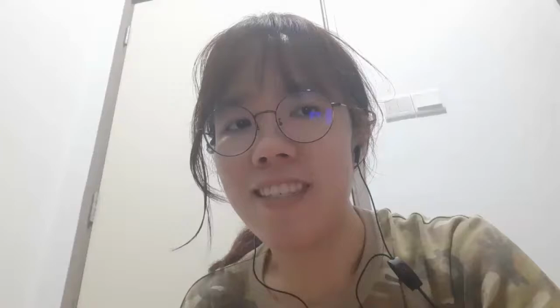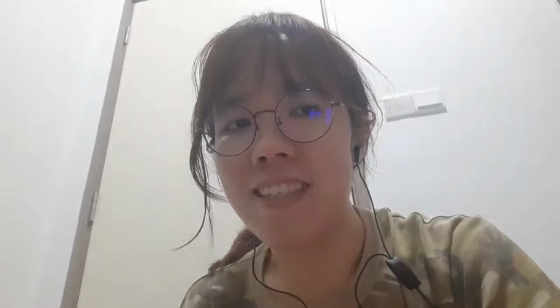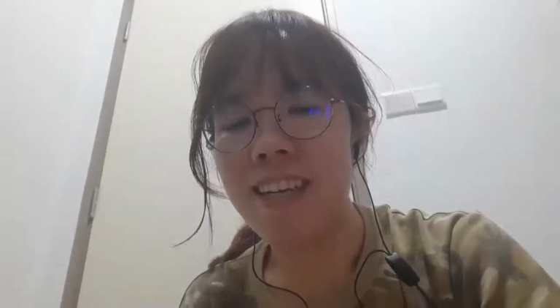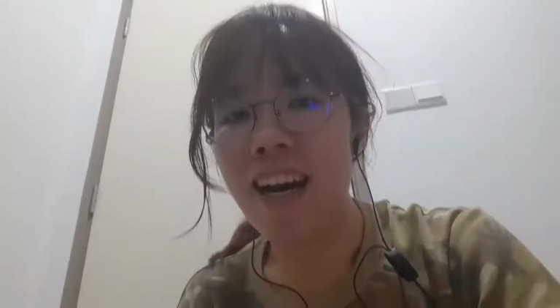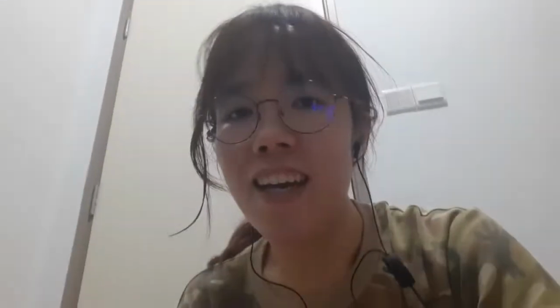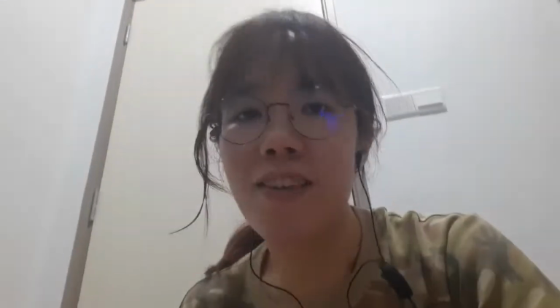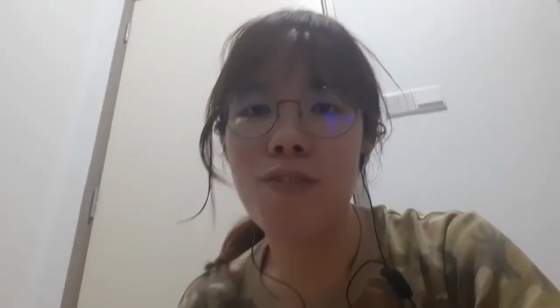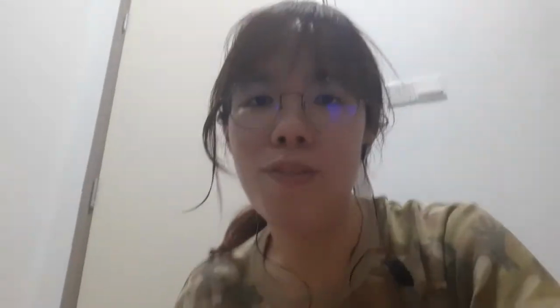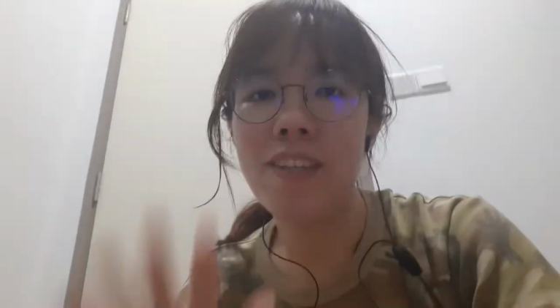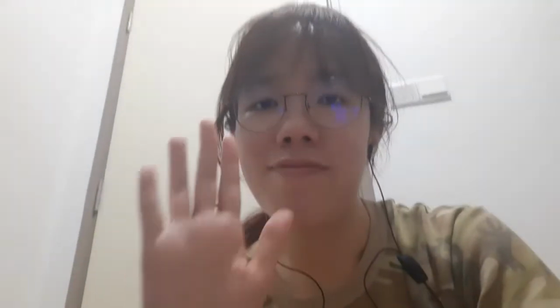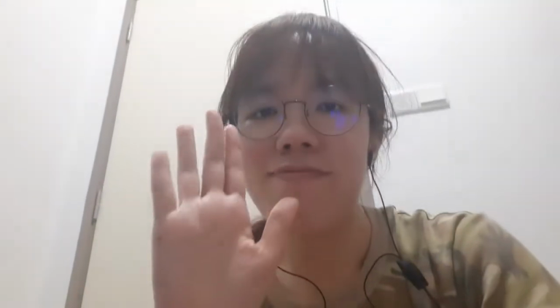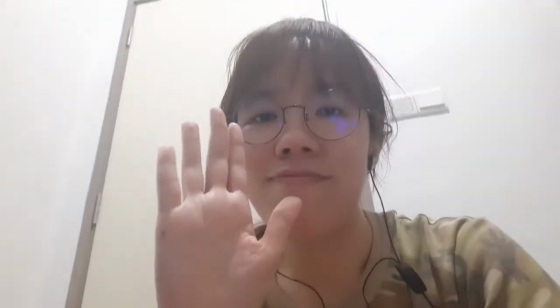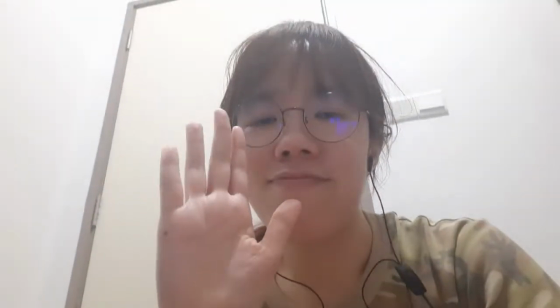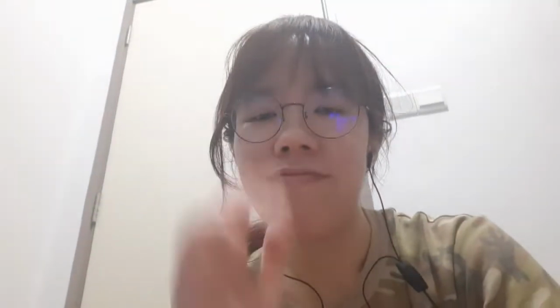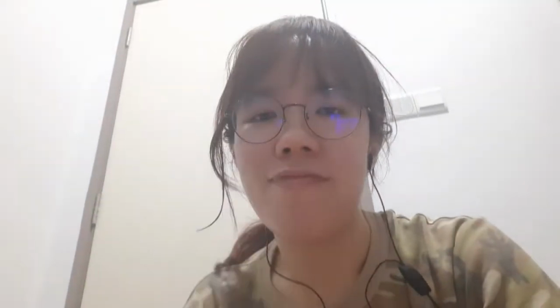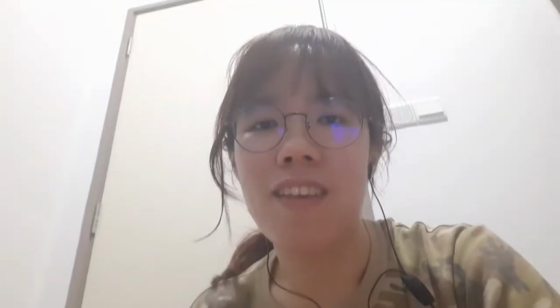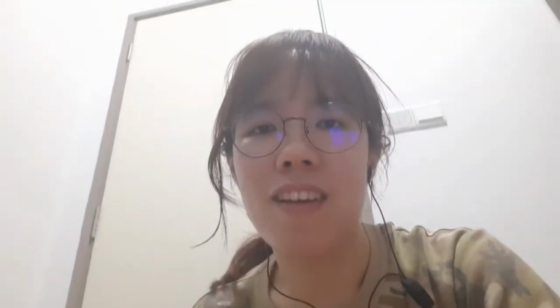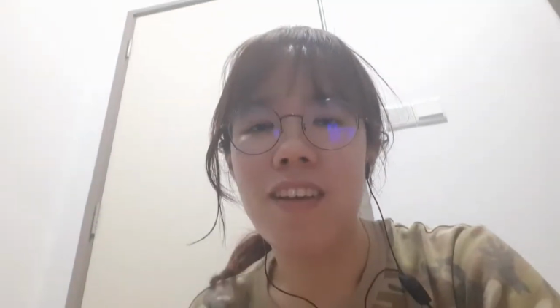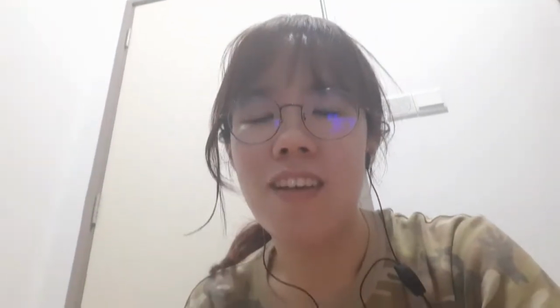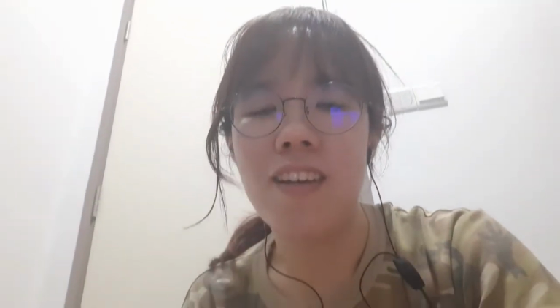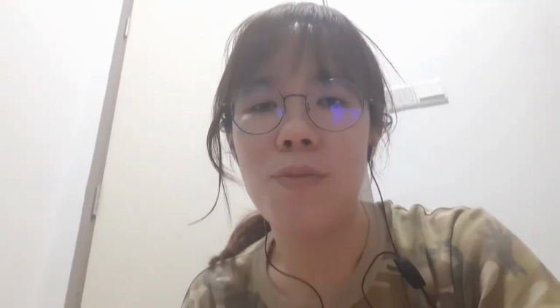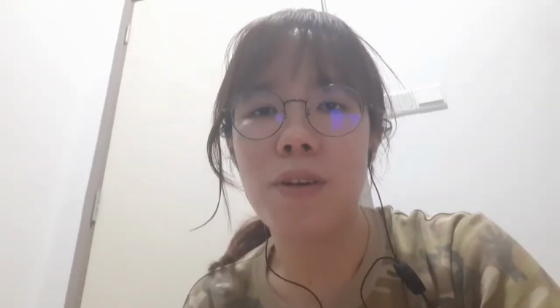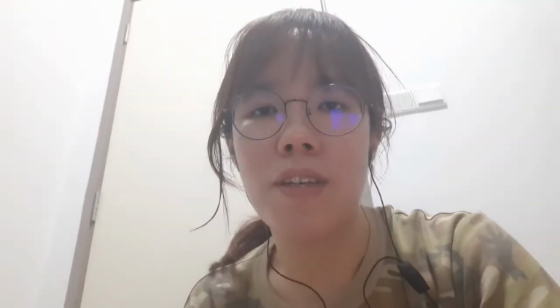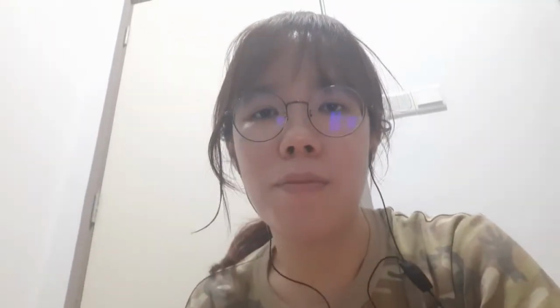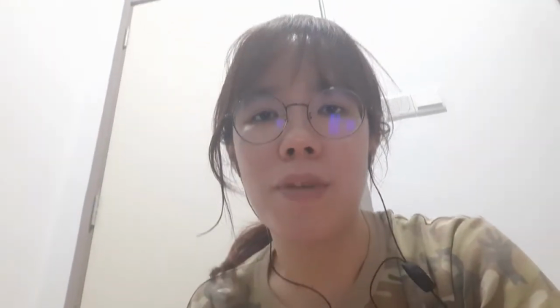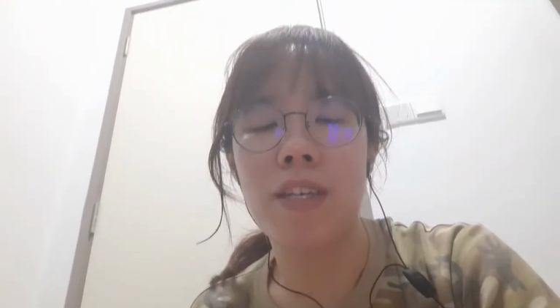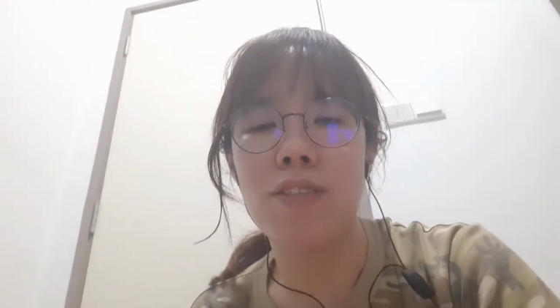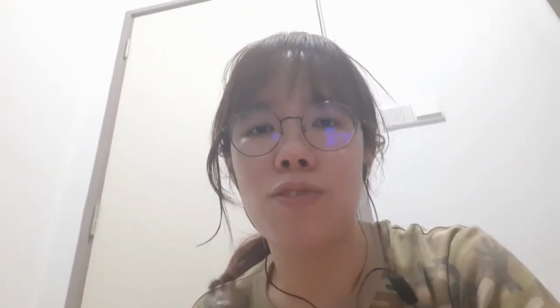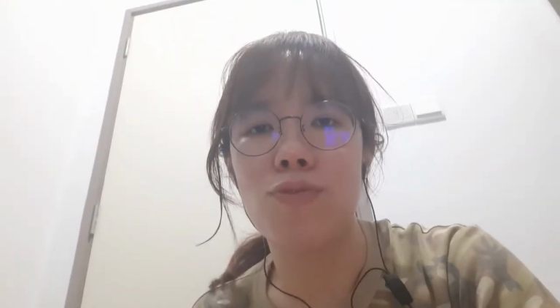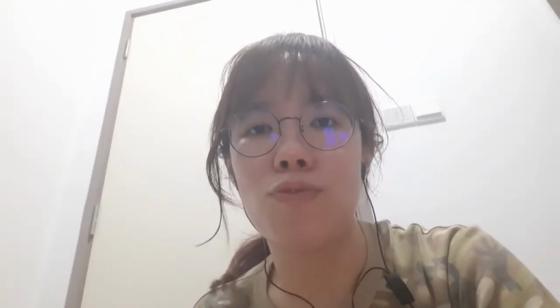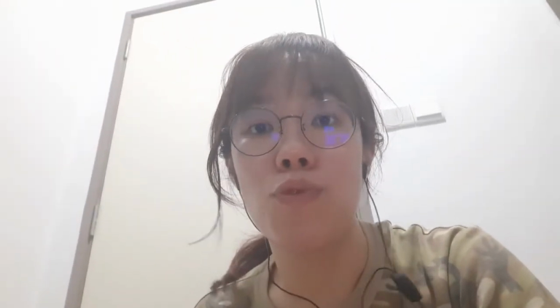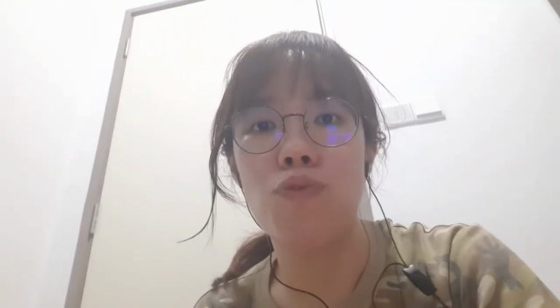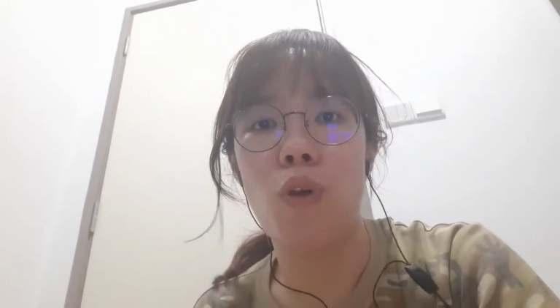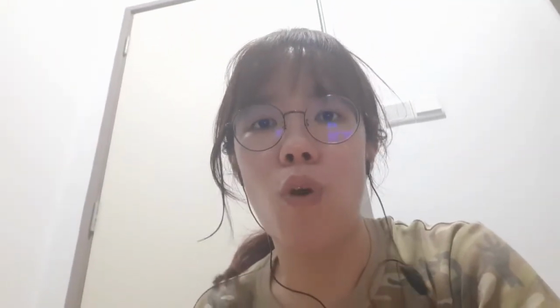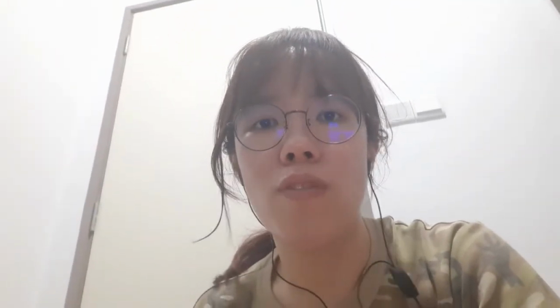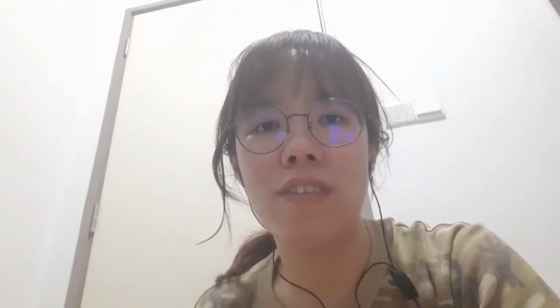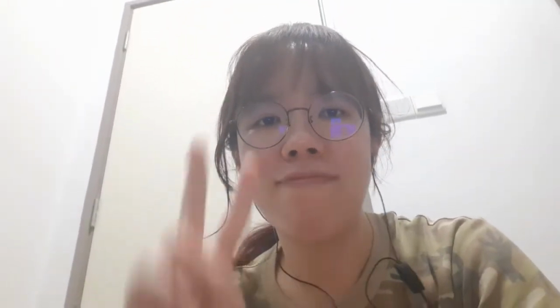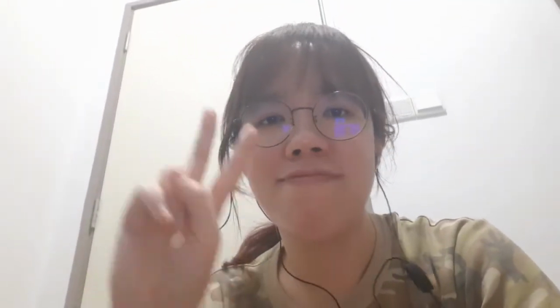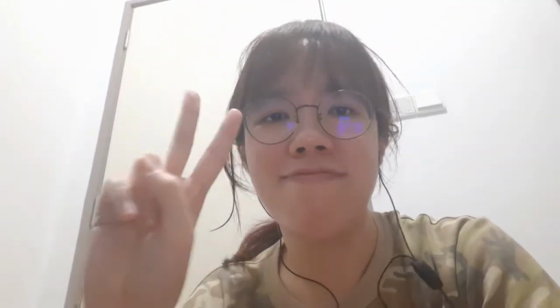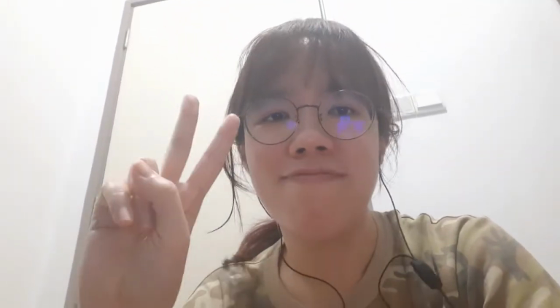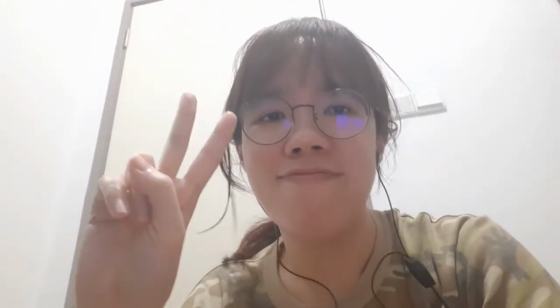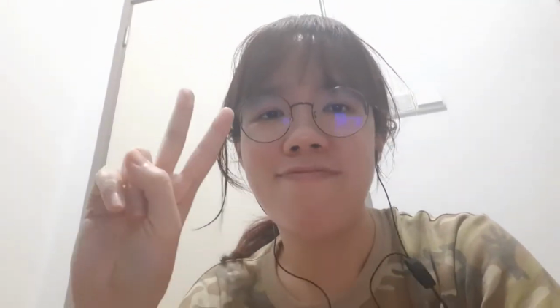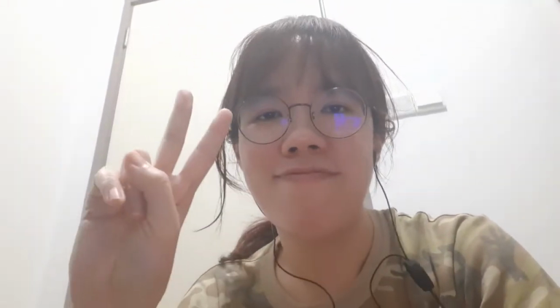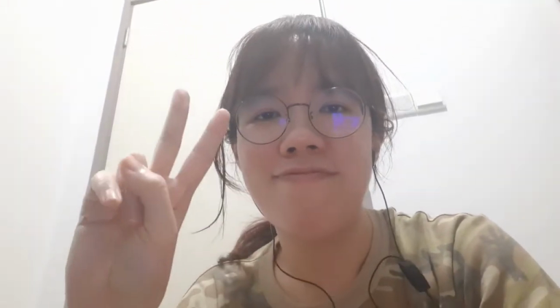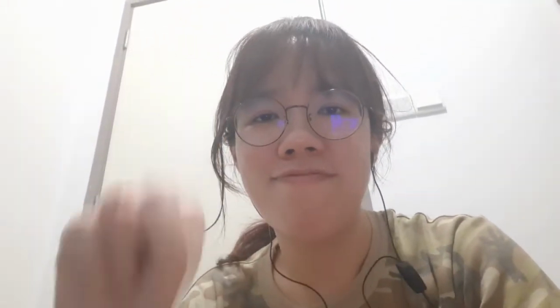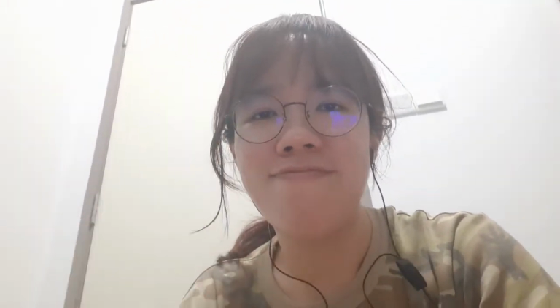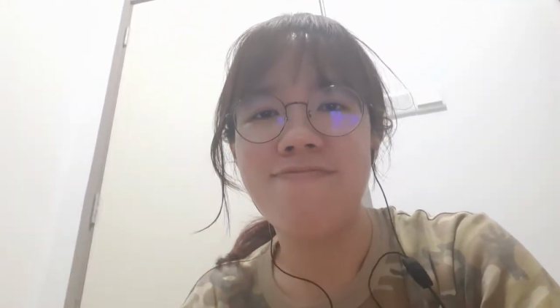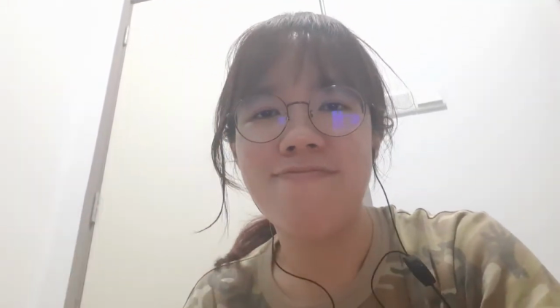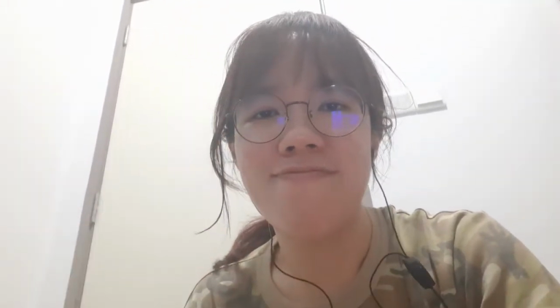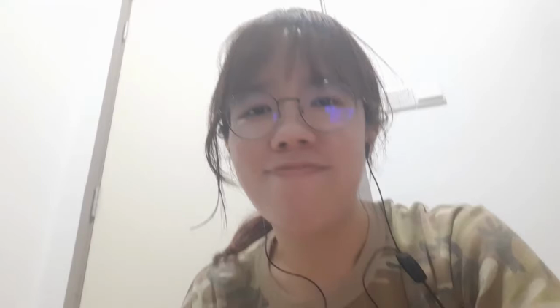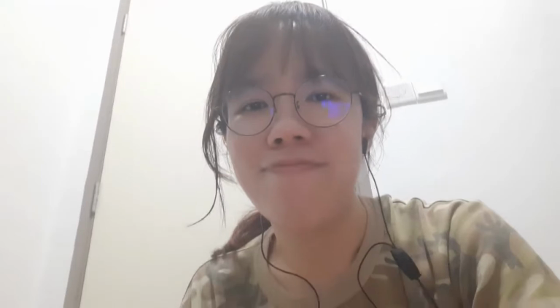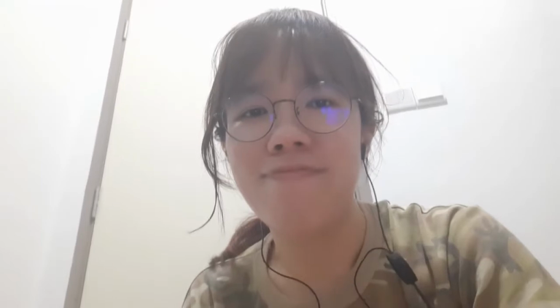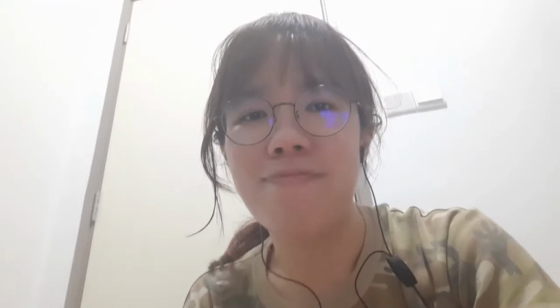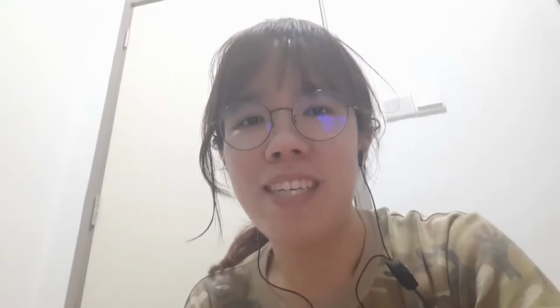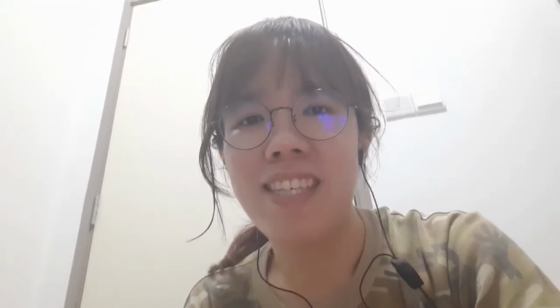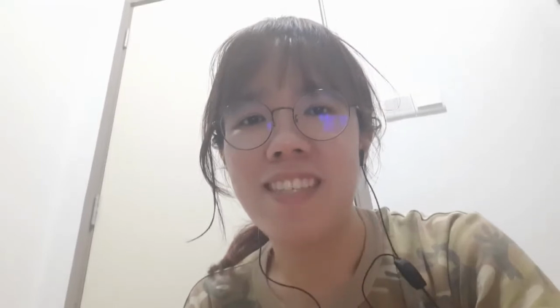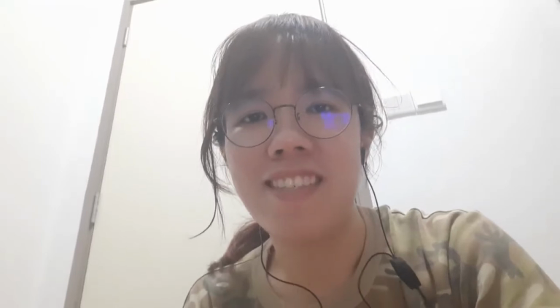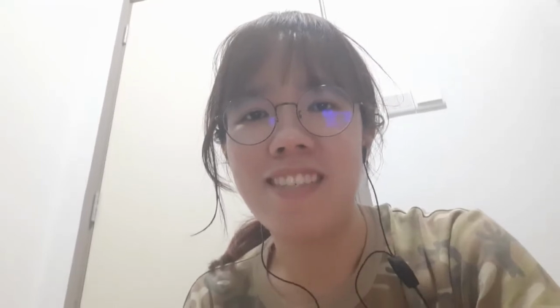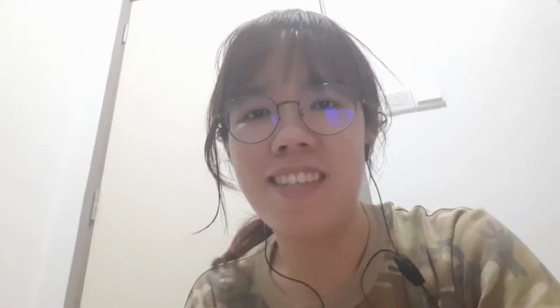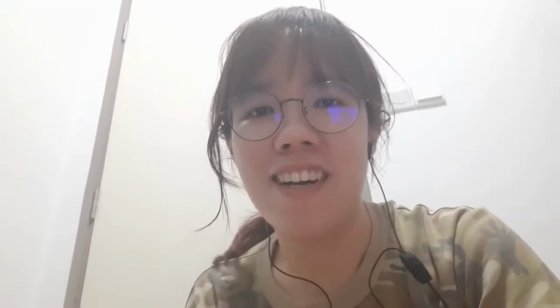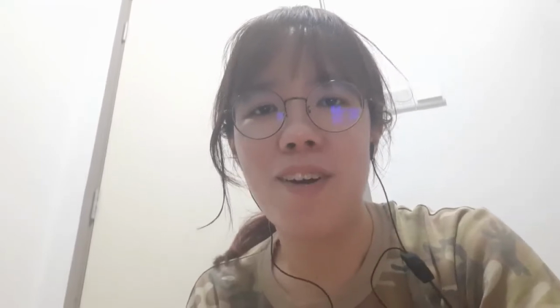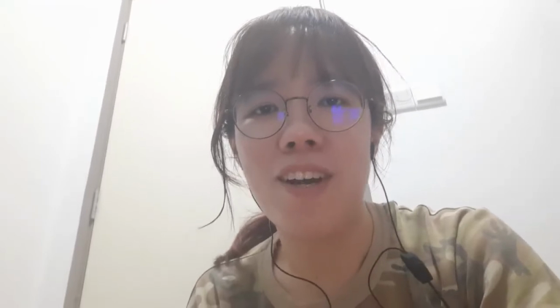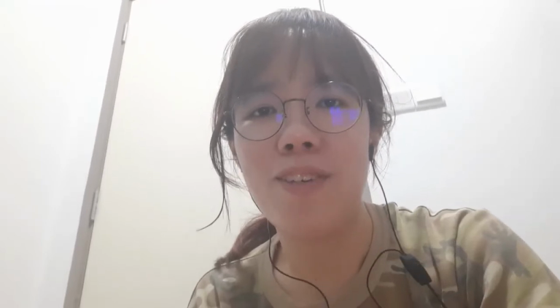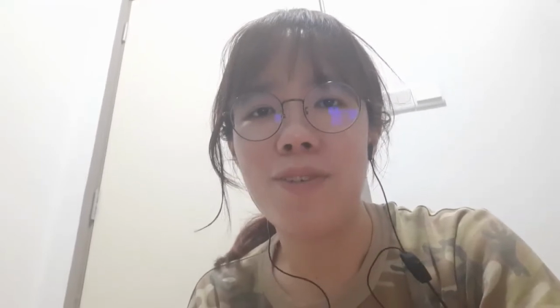Hi everyone, welcome back to Roothlog. Peace, how are you?